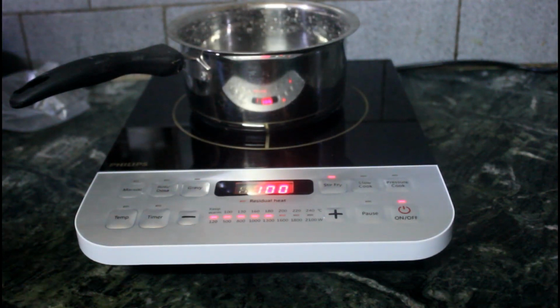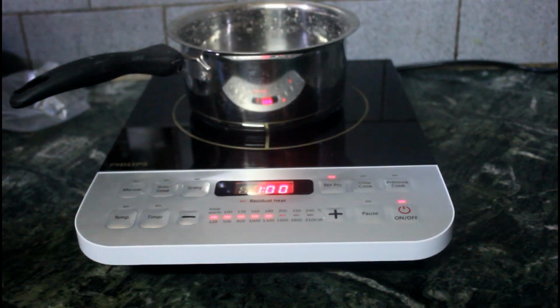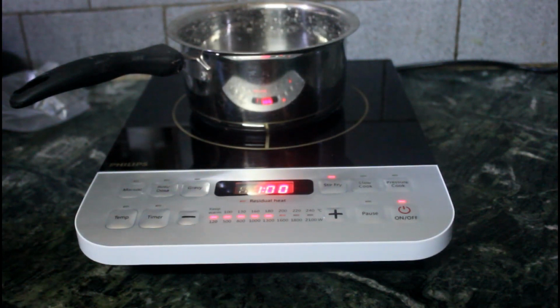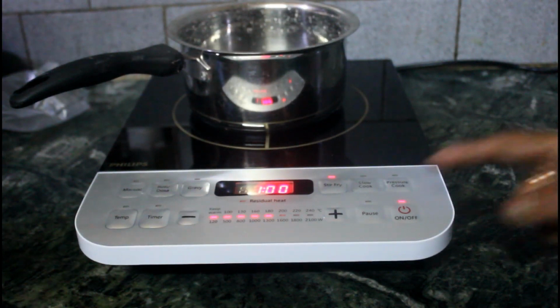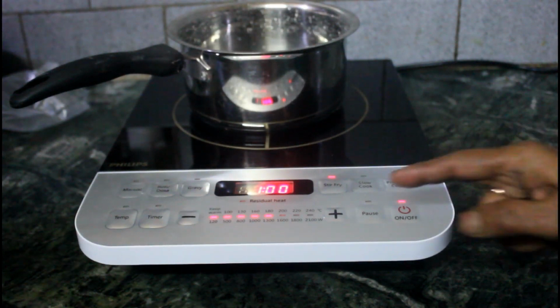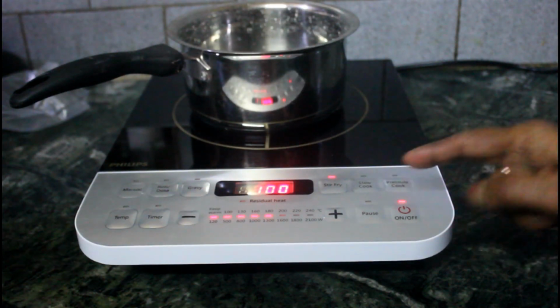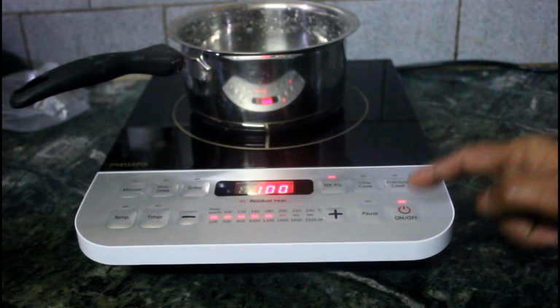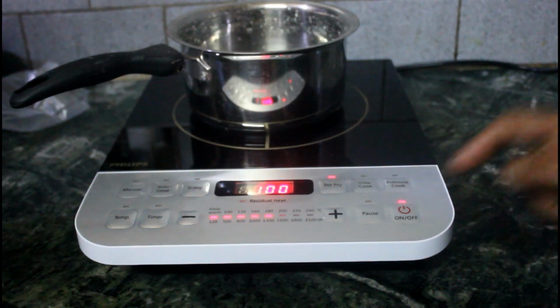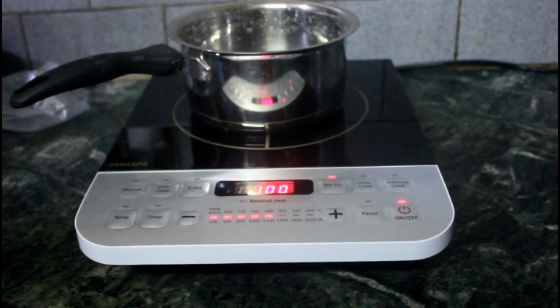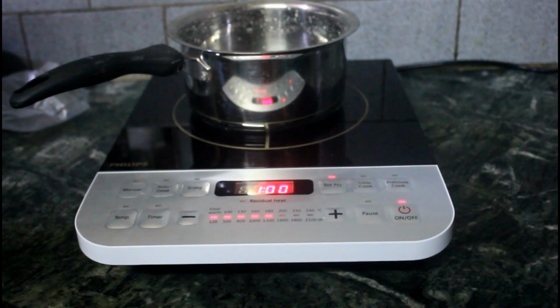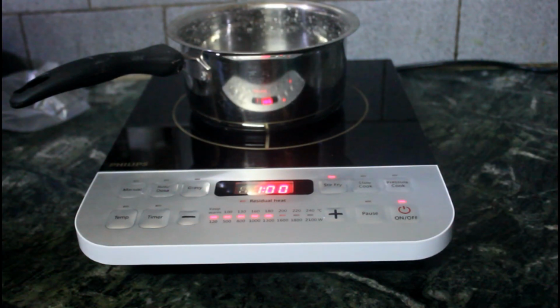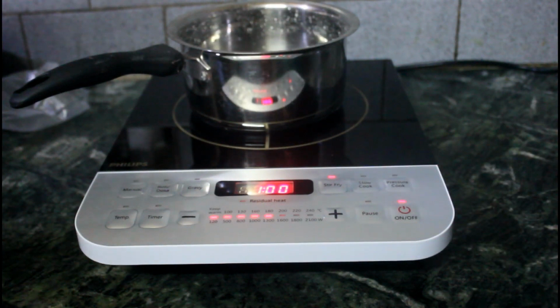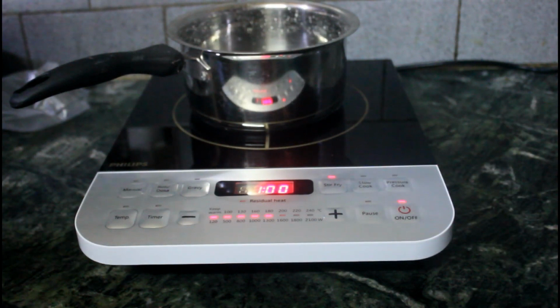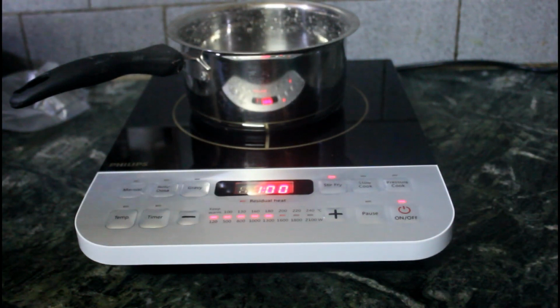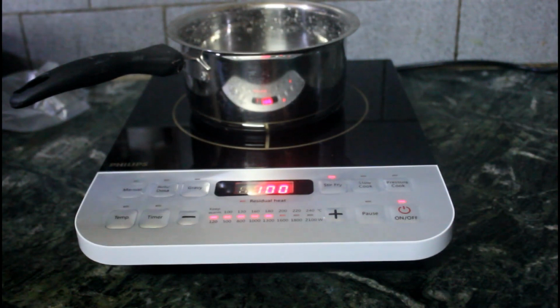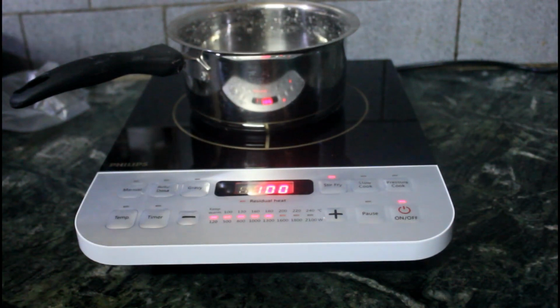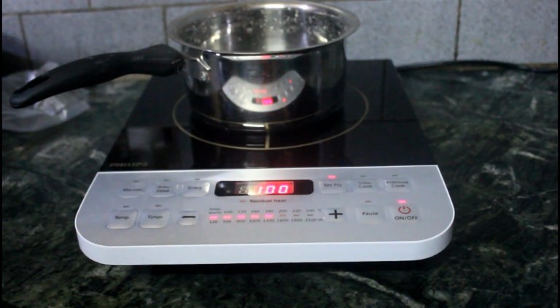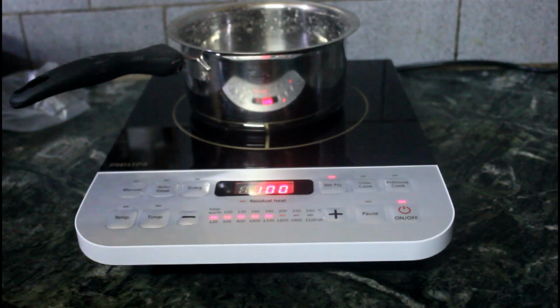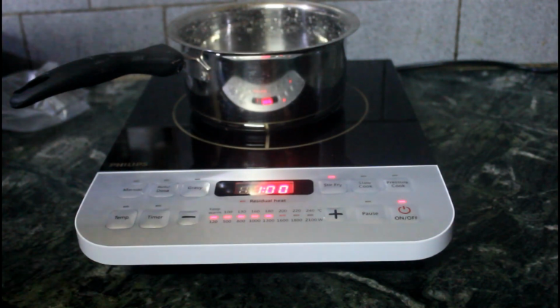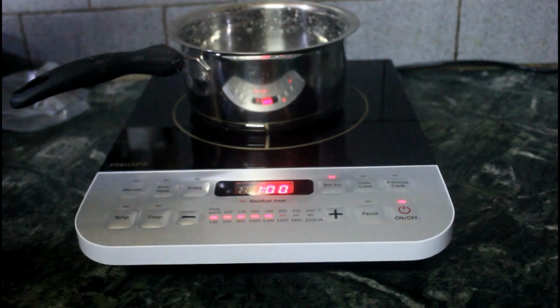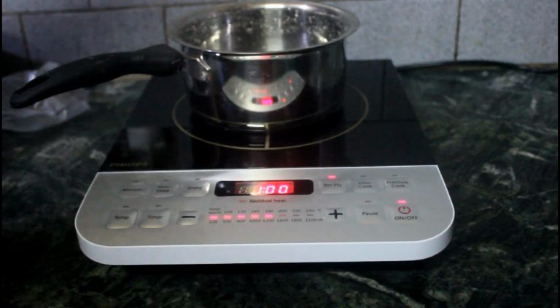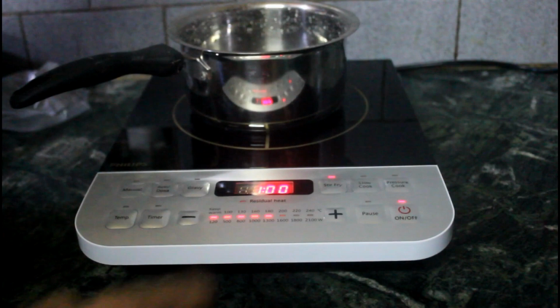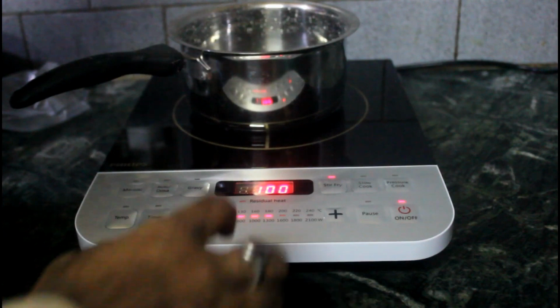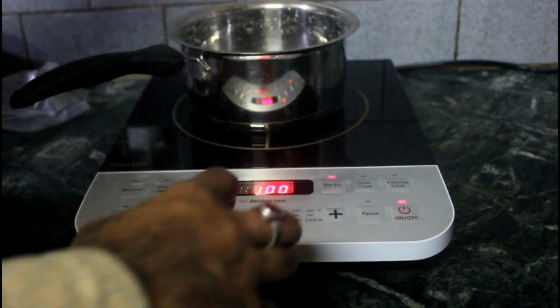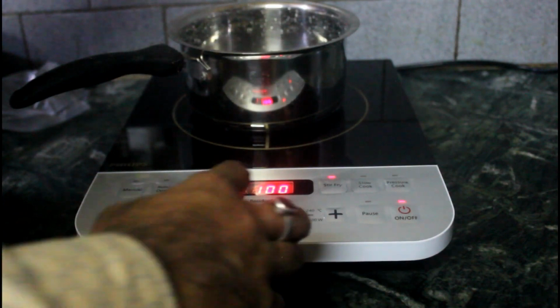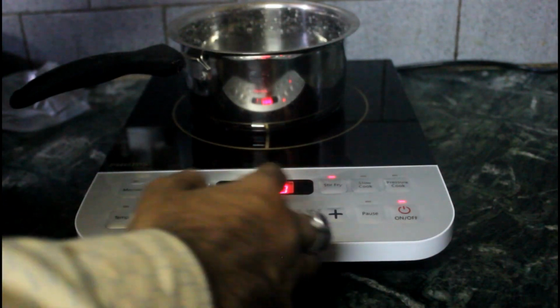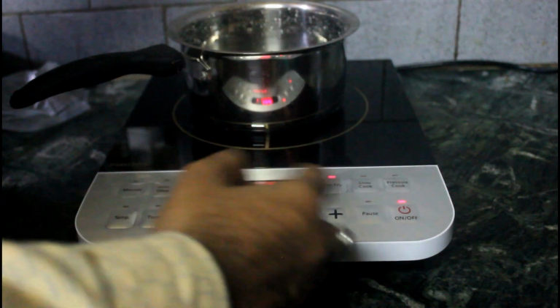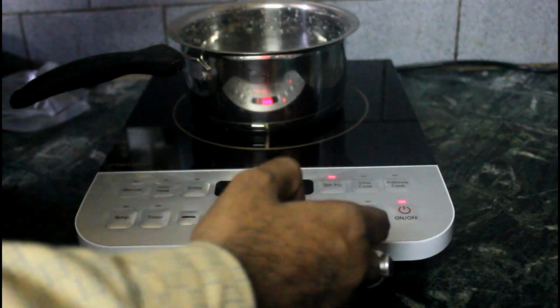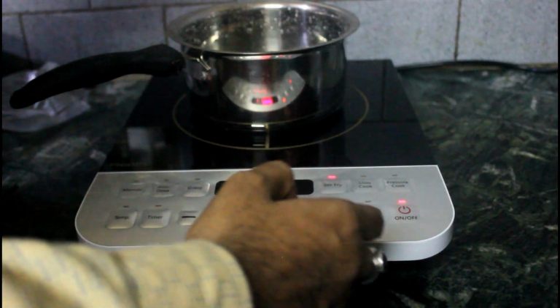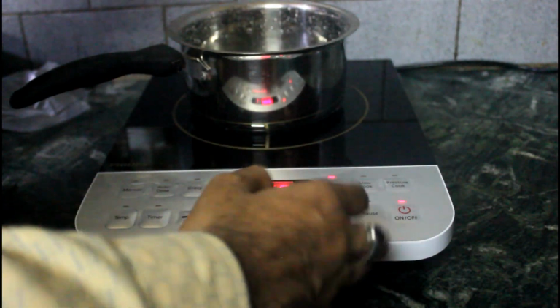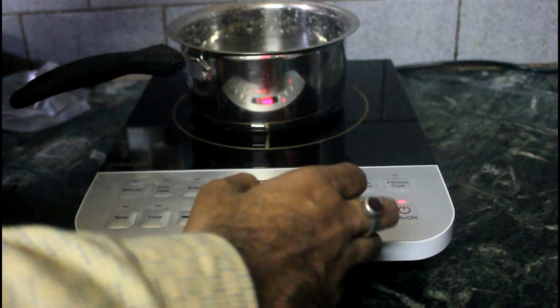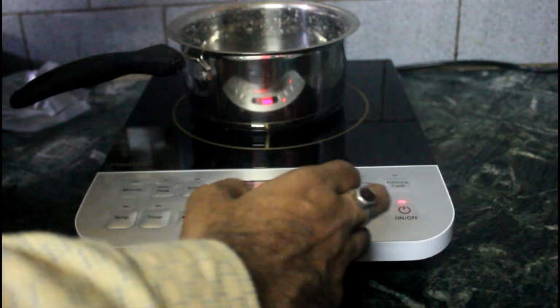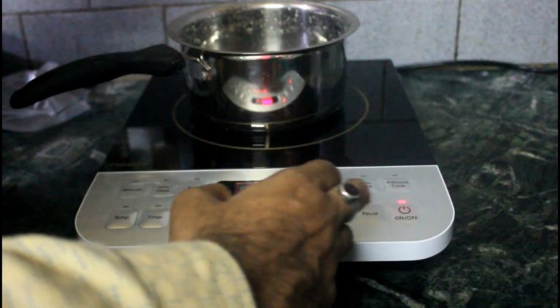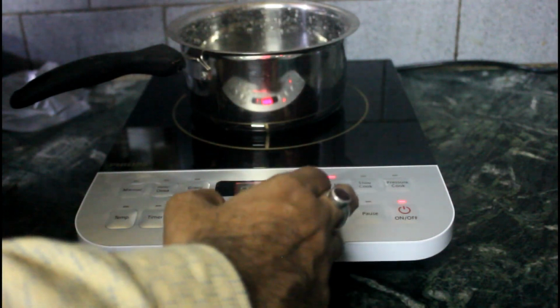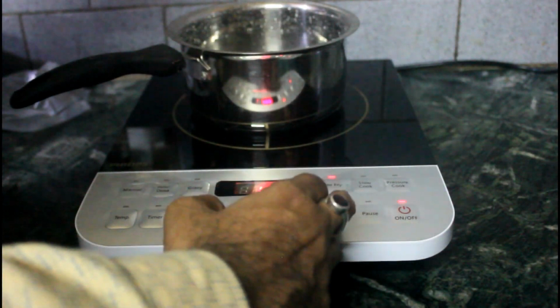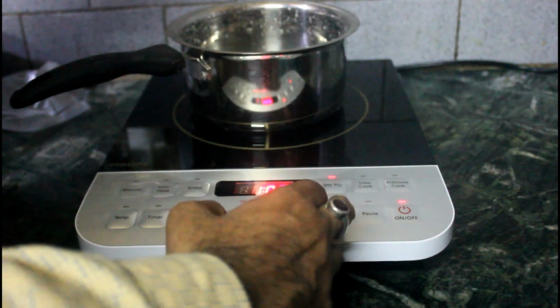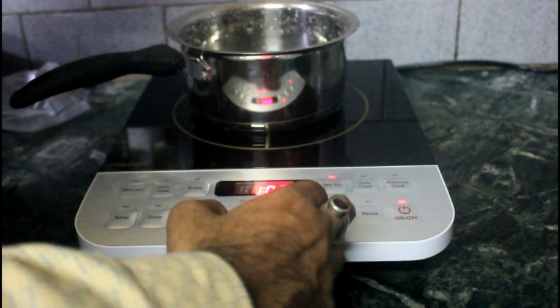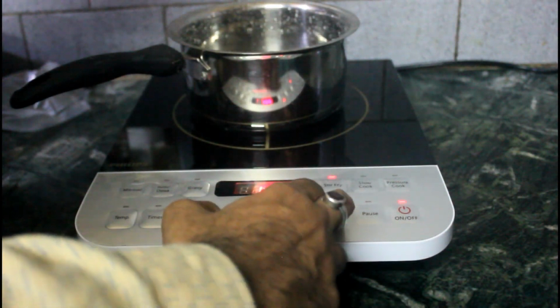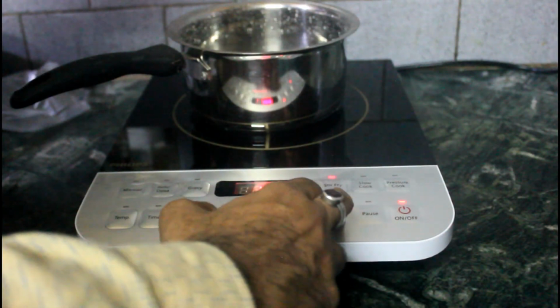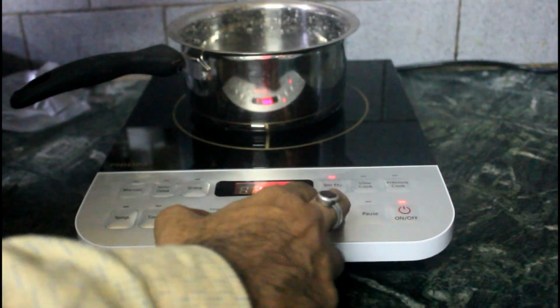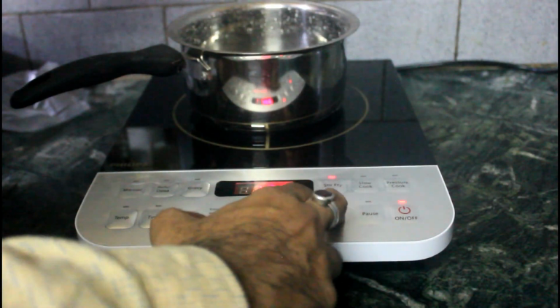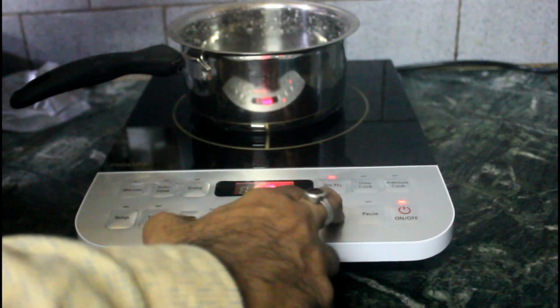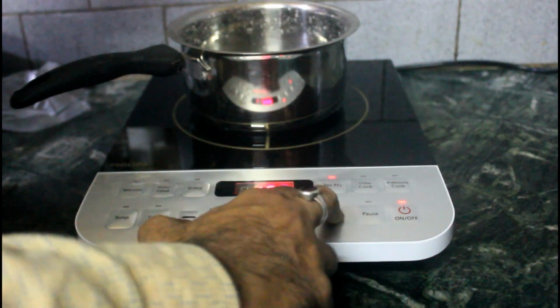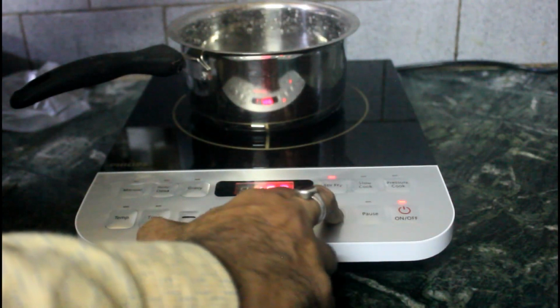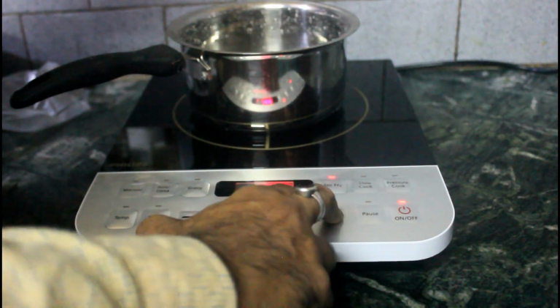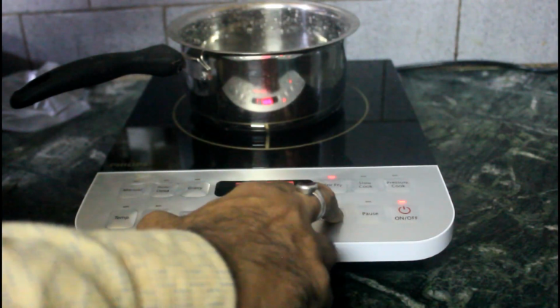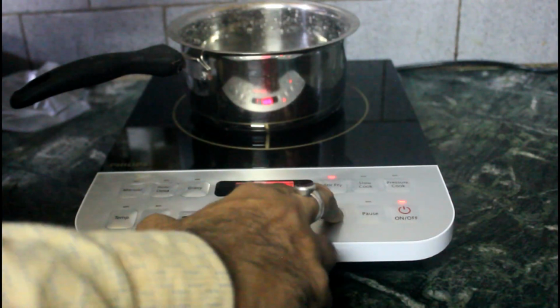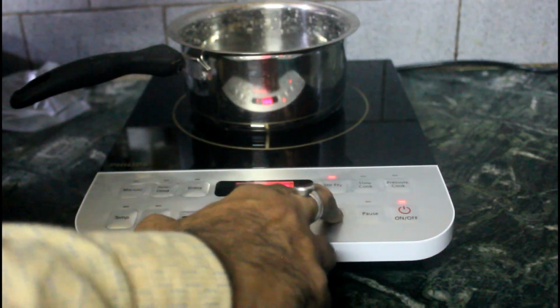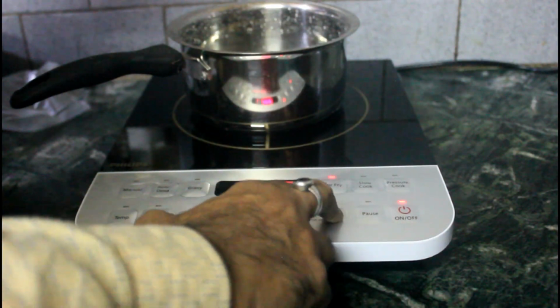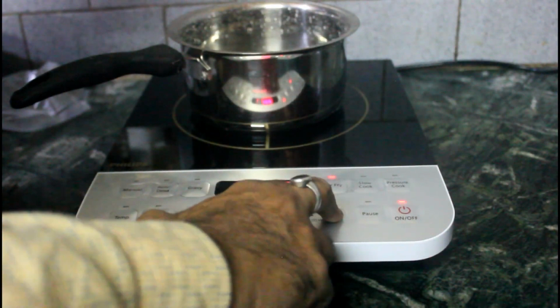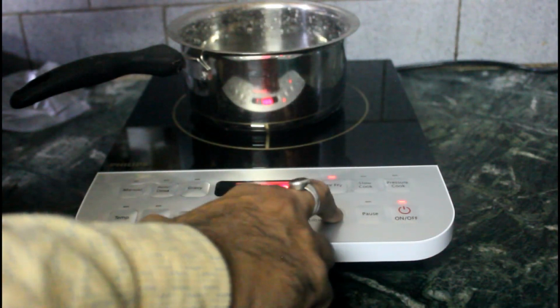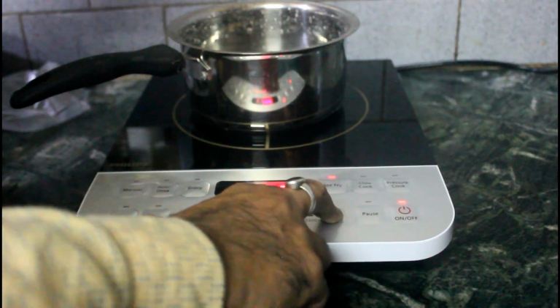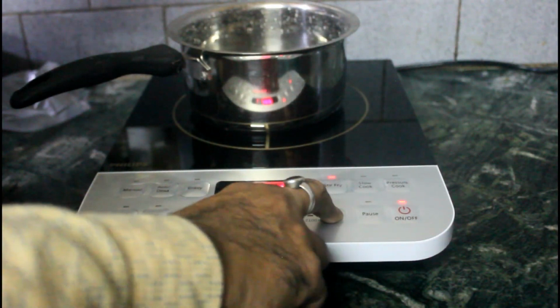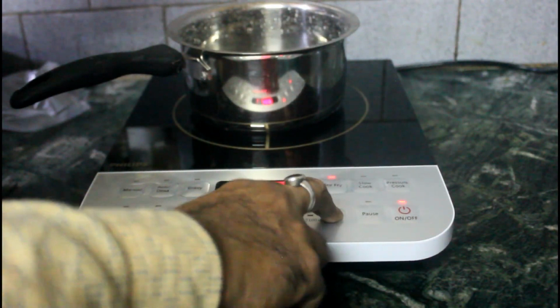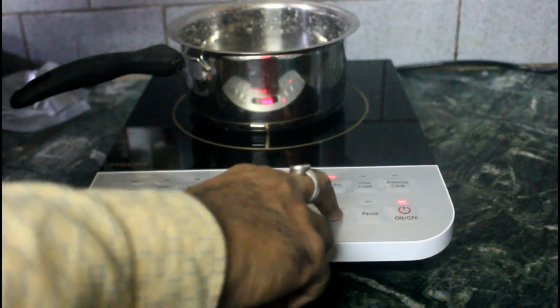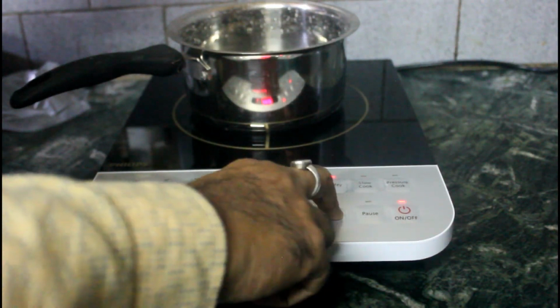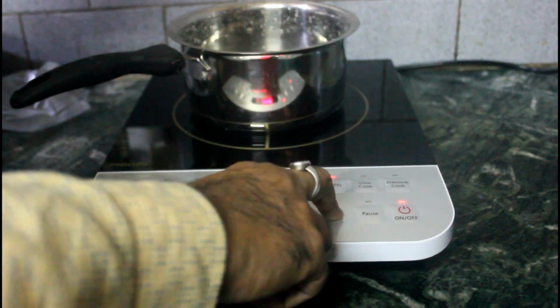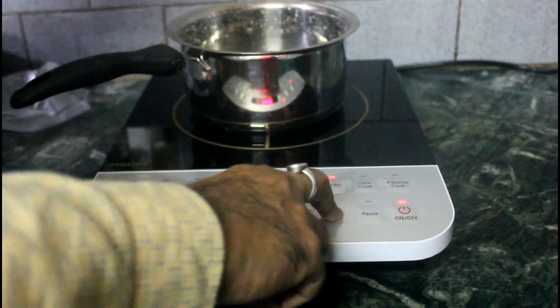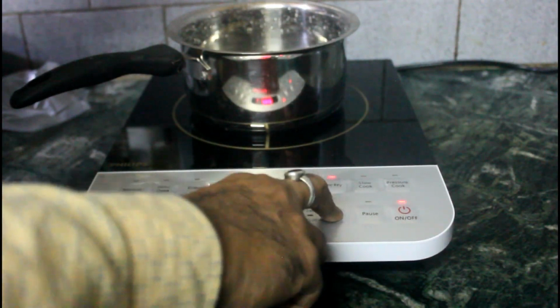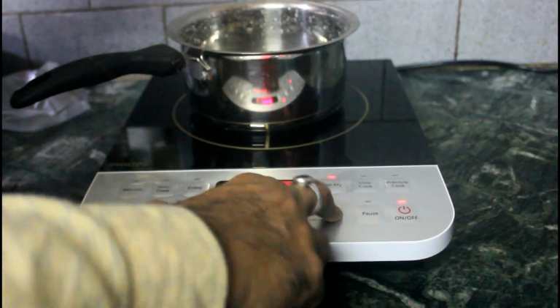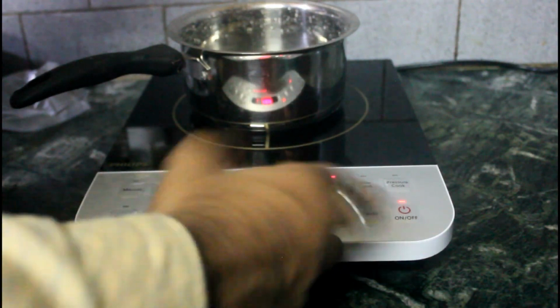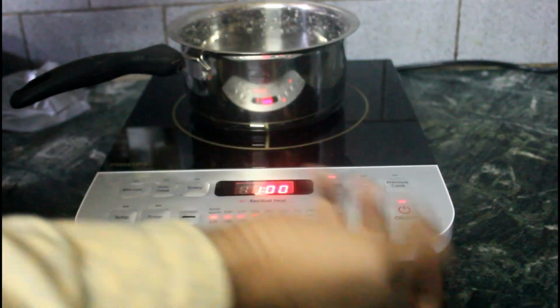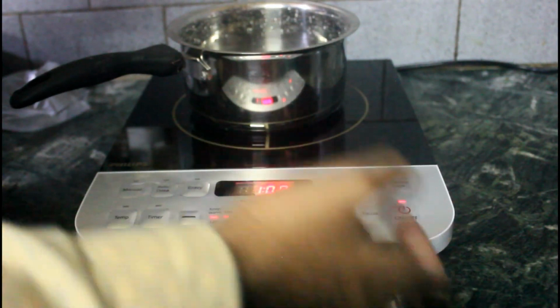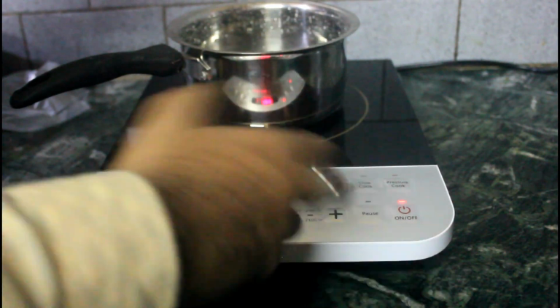You can use plus or minus to adjust settings manually. Now you can add water and control the cooking process as needed.